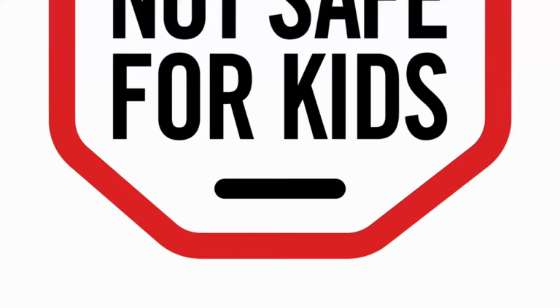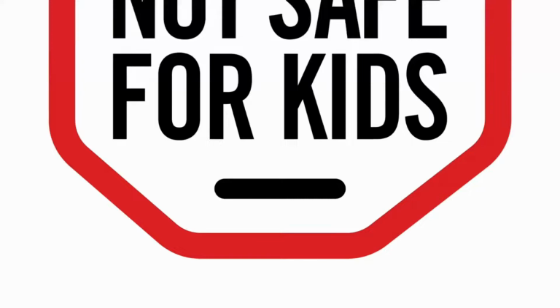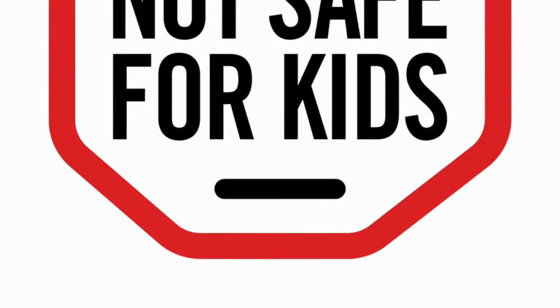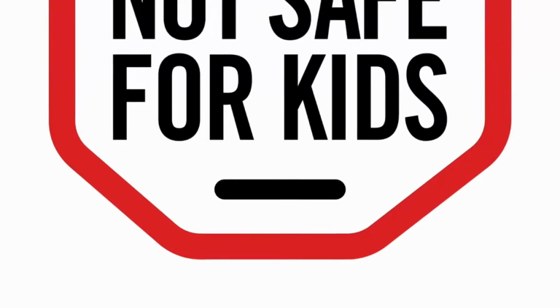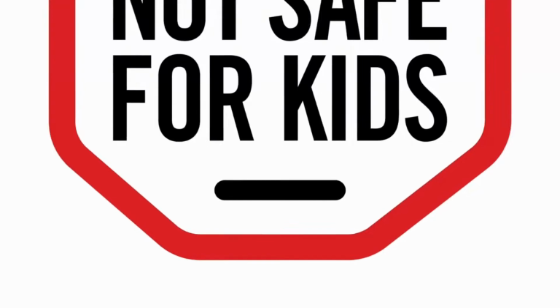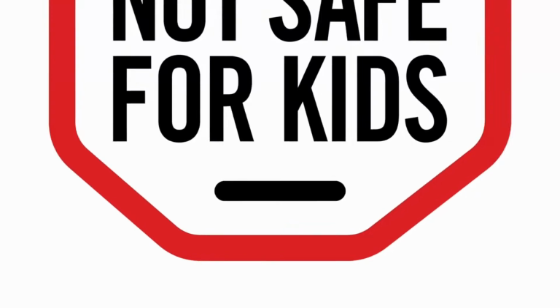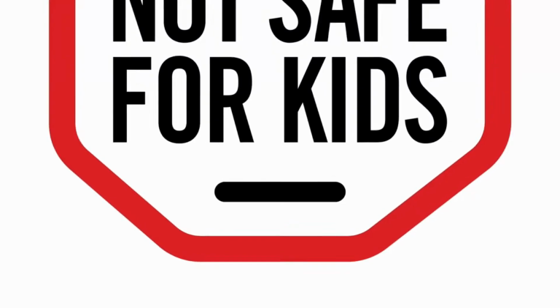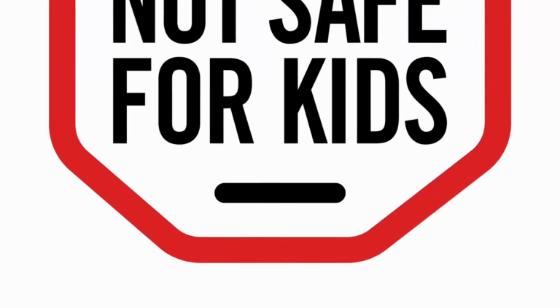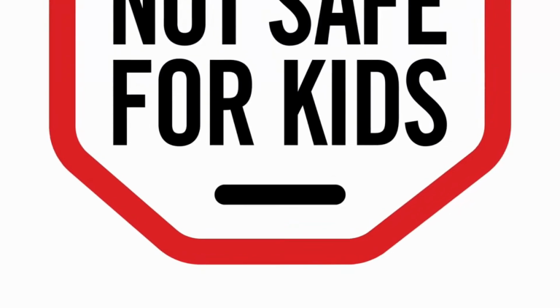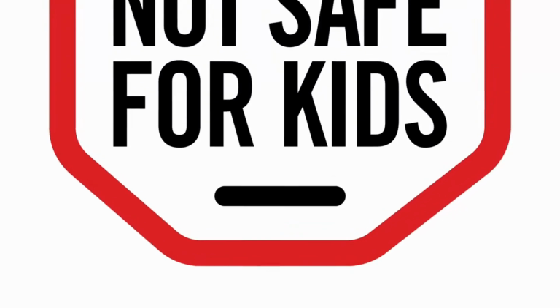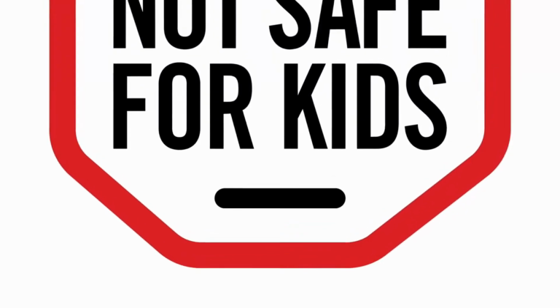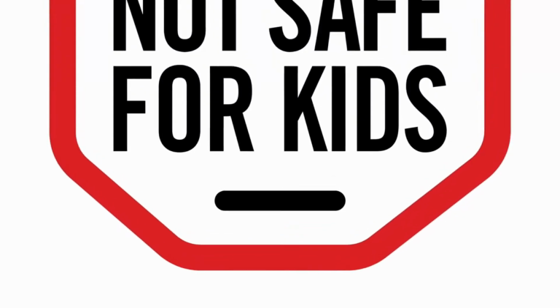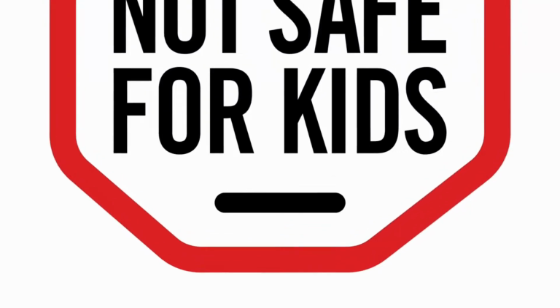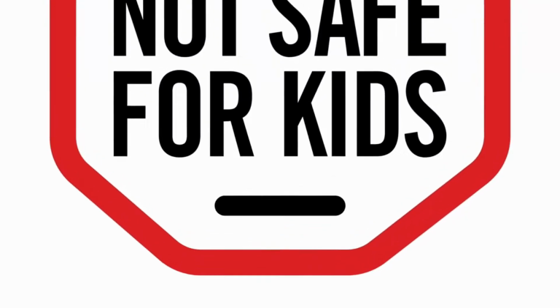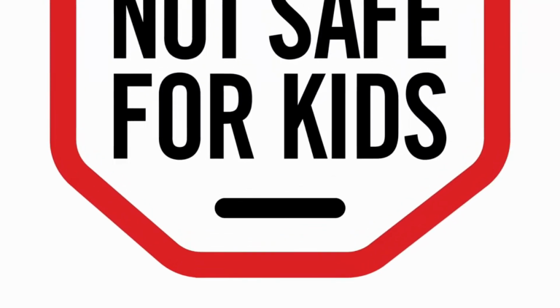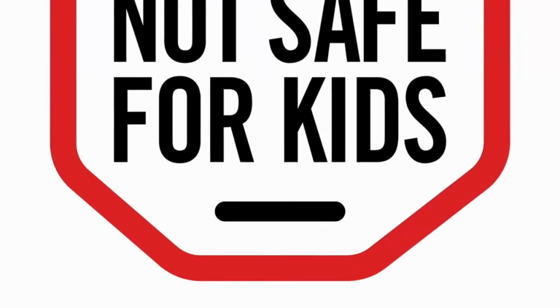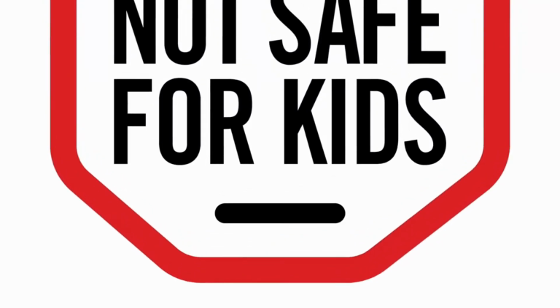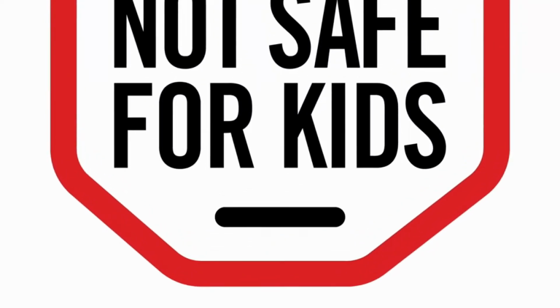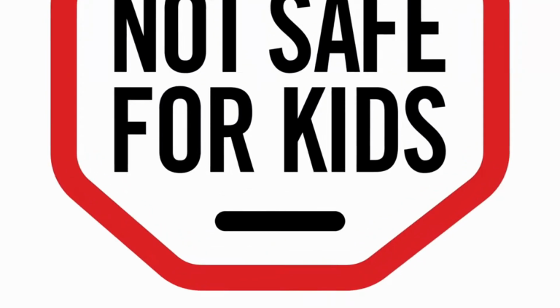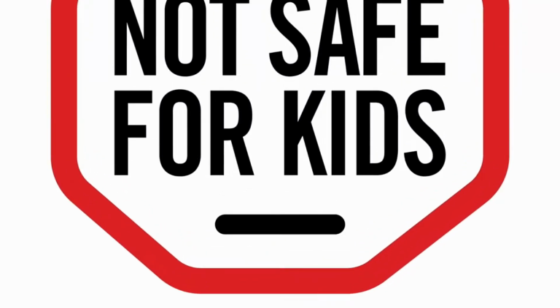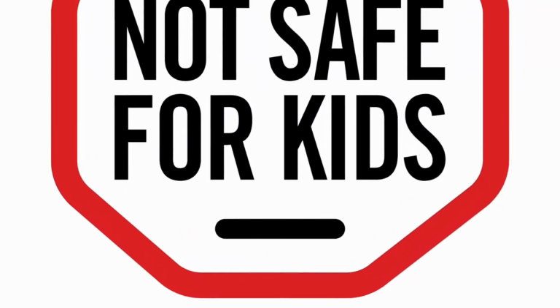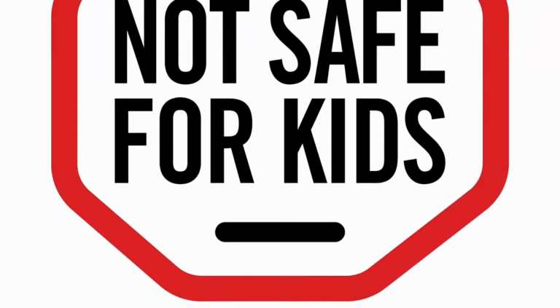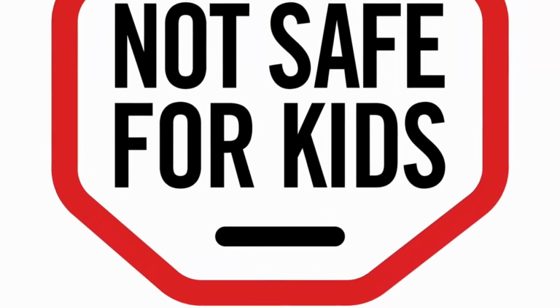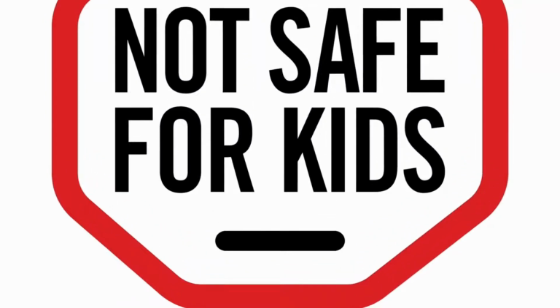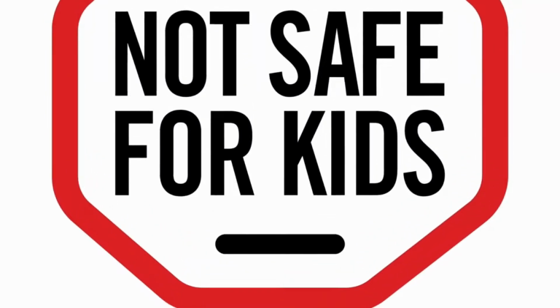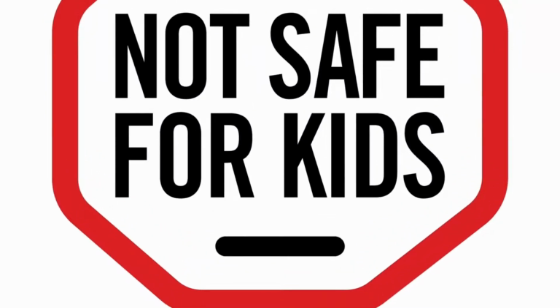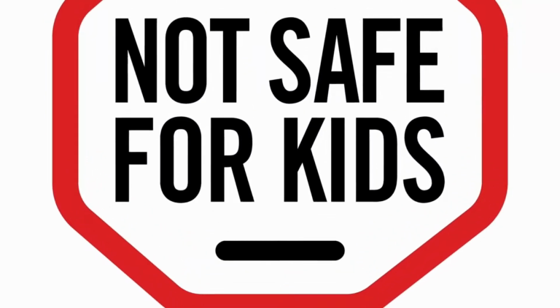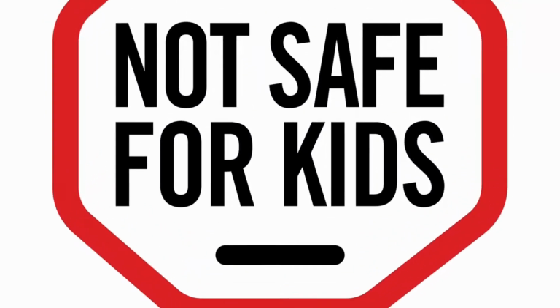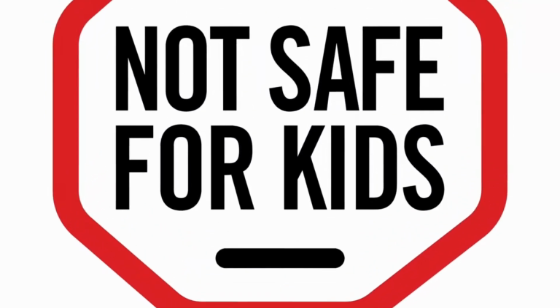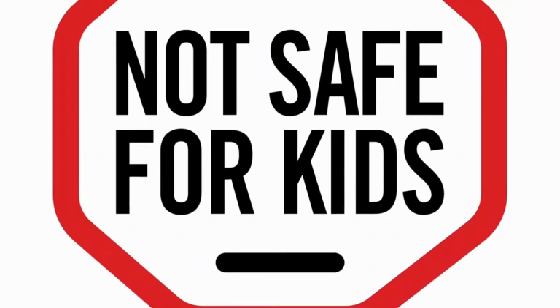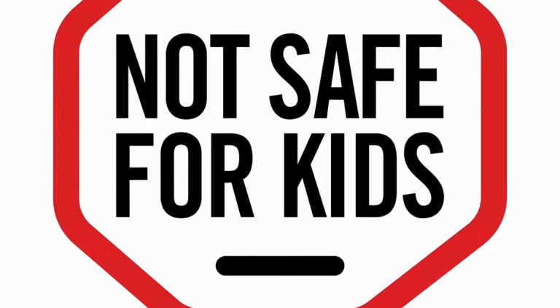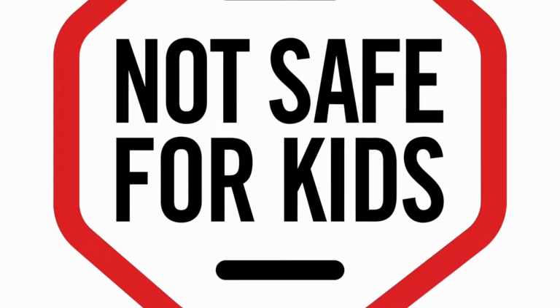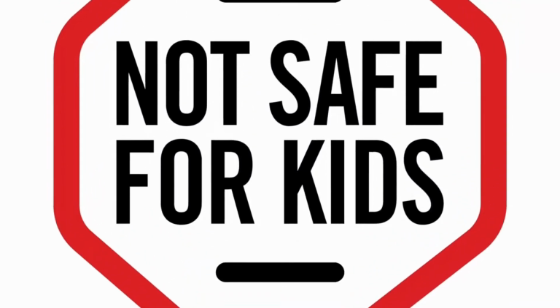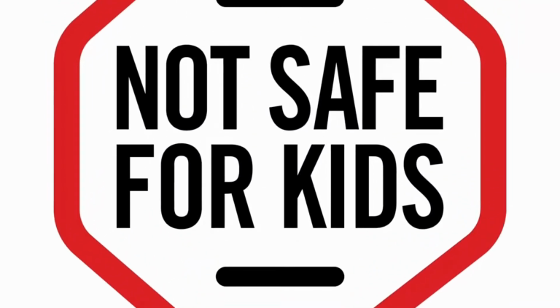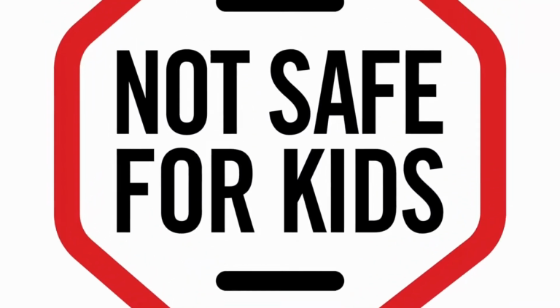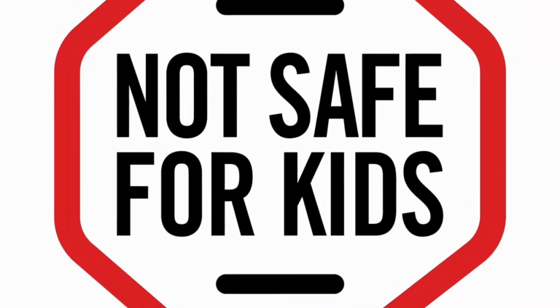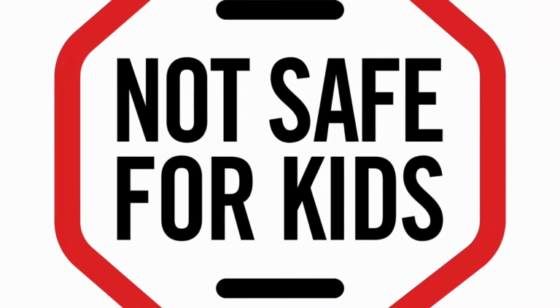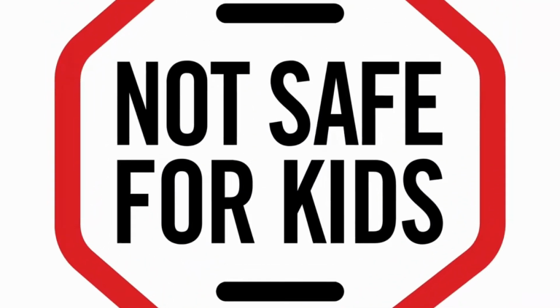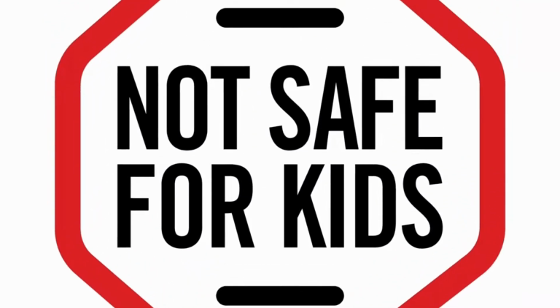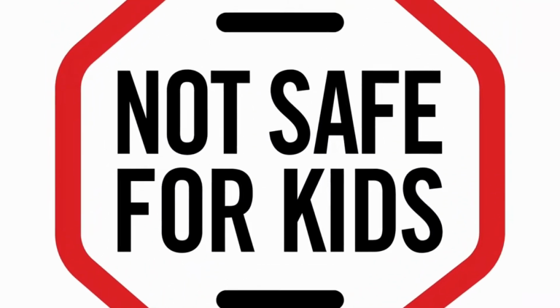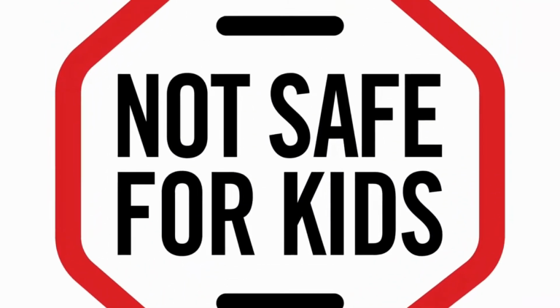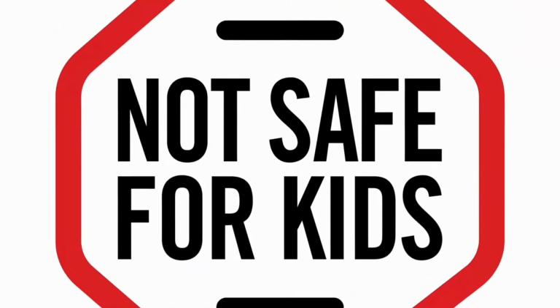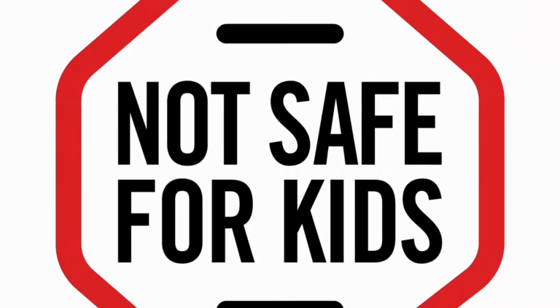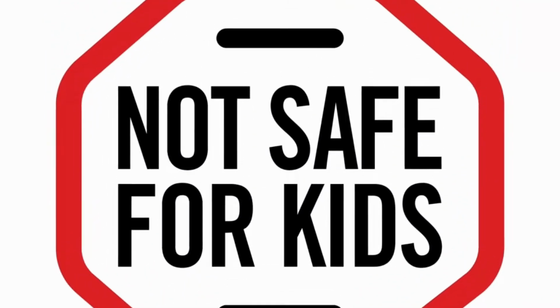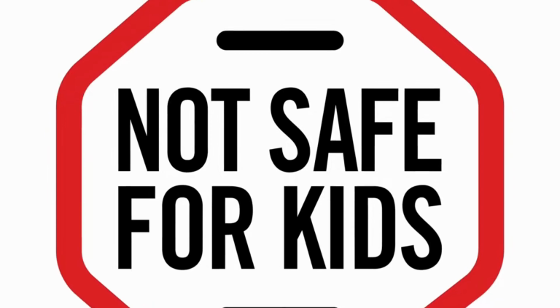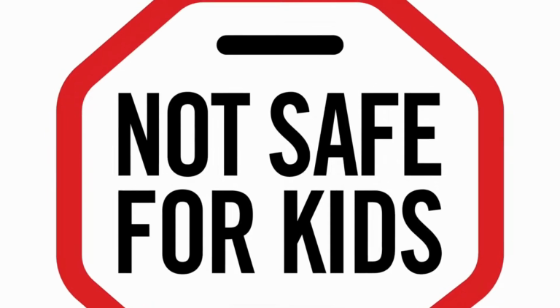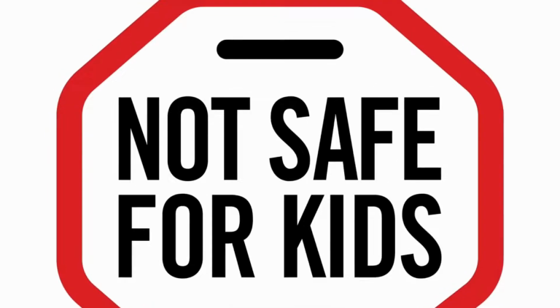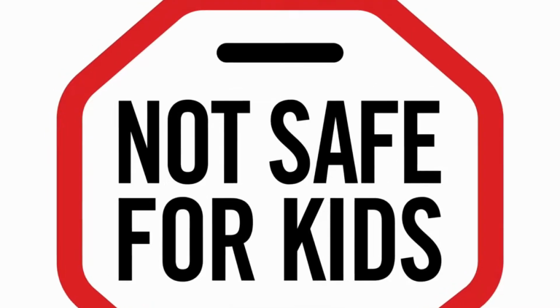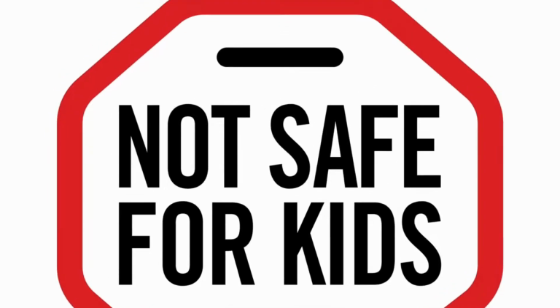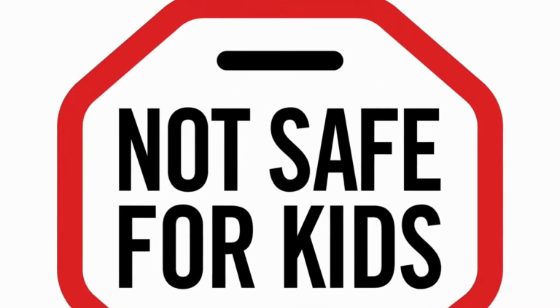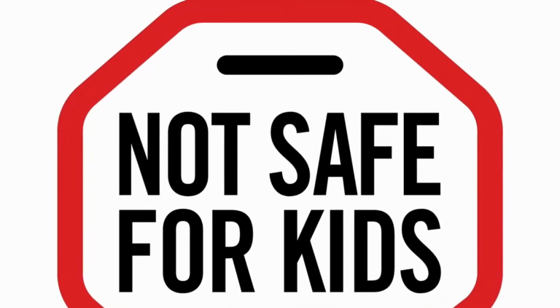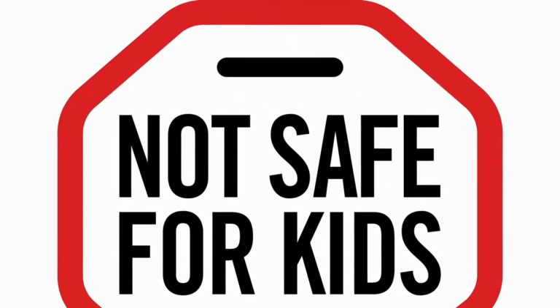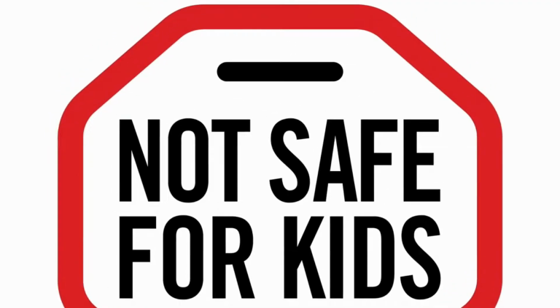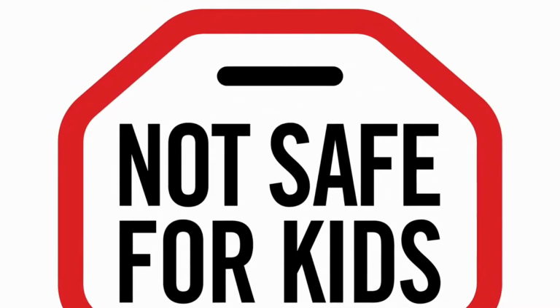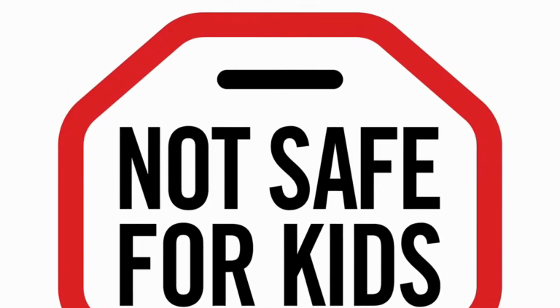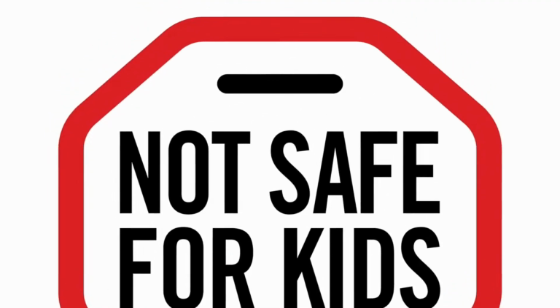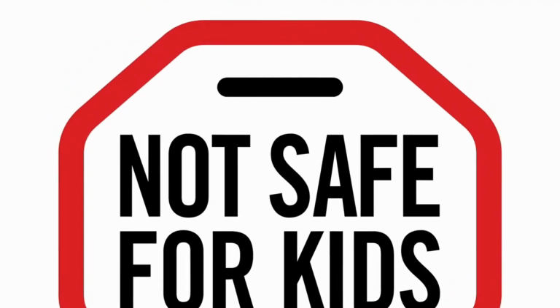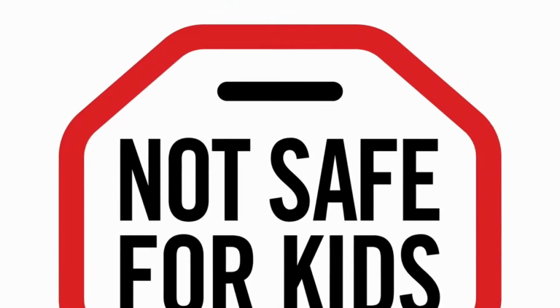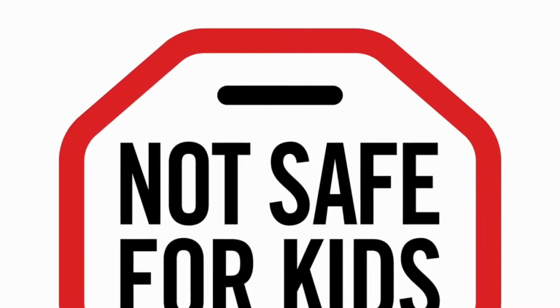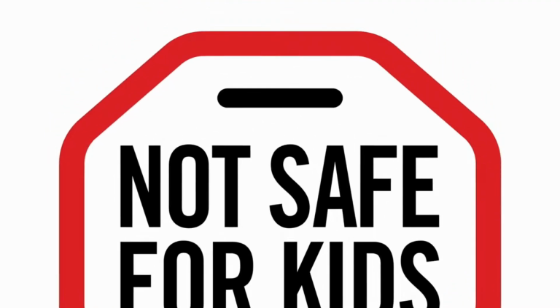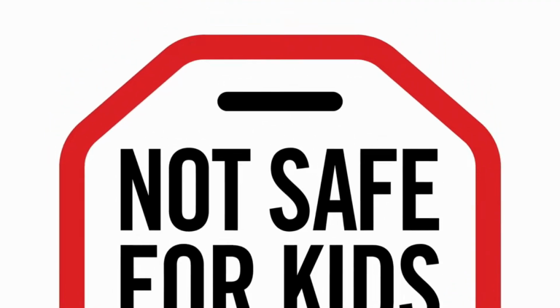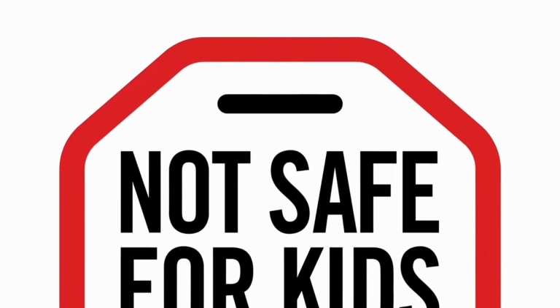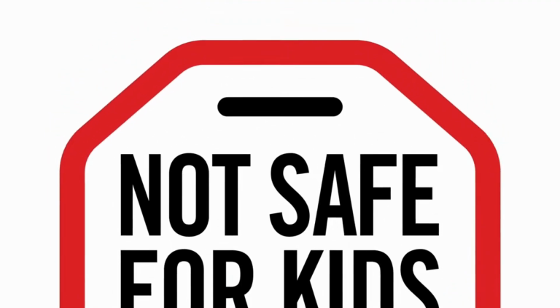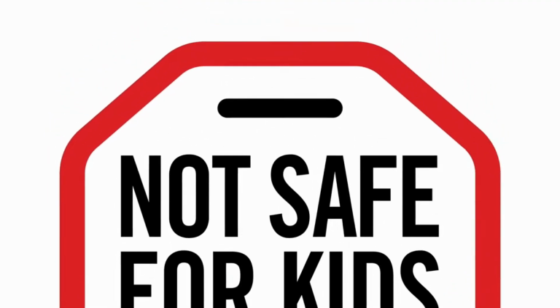Warning — if you're not 18 years old, get off this video. Everything you see is for educational and documentary purposes only. Viewer's discretion is advised.